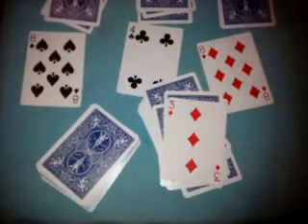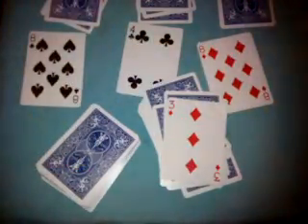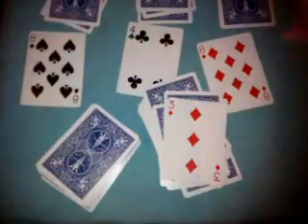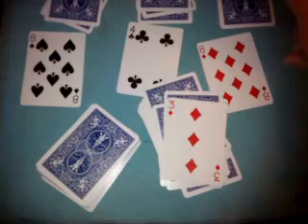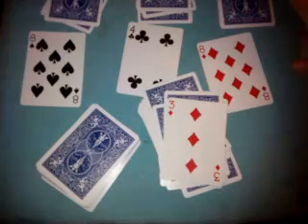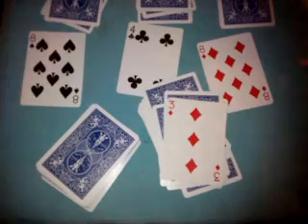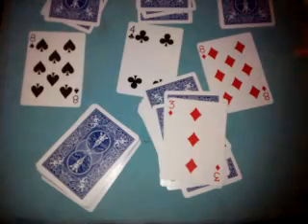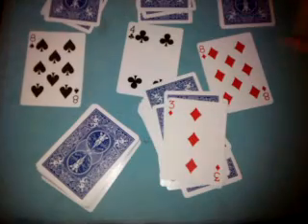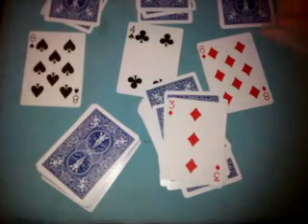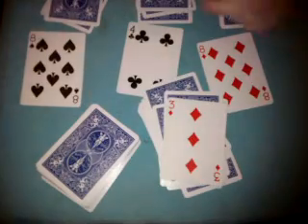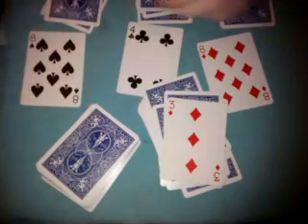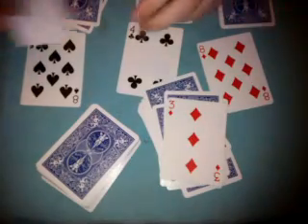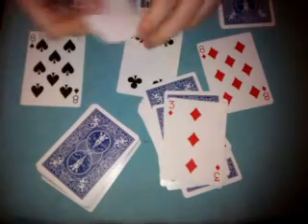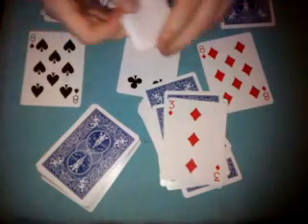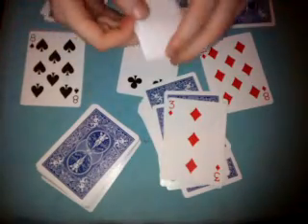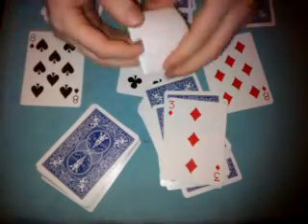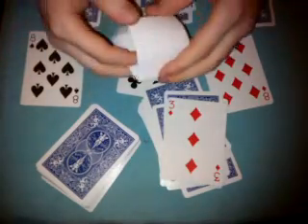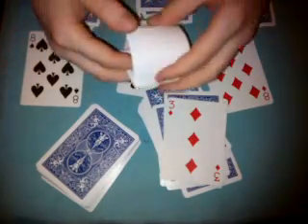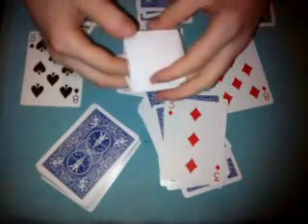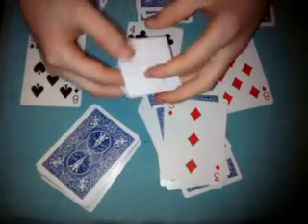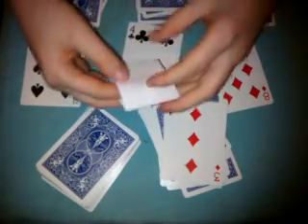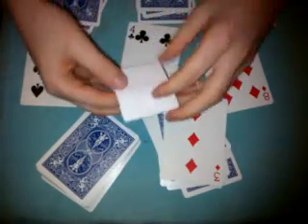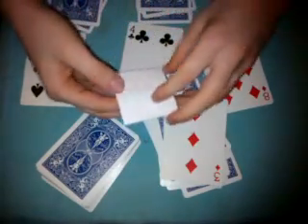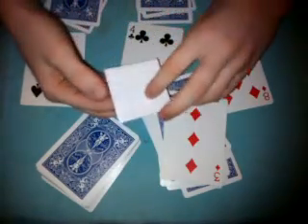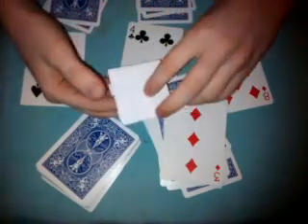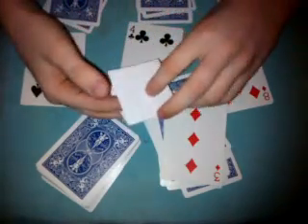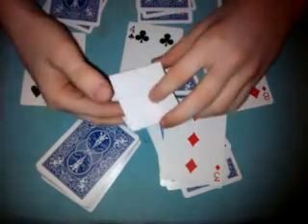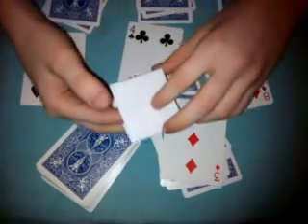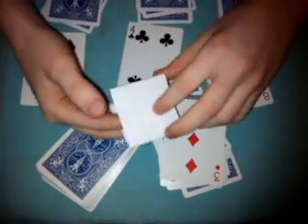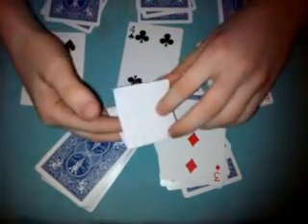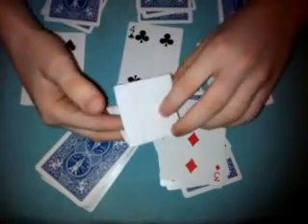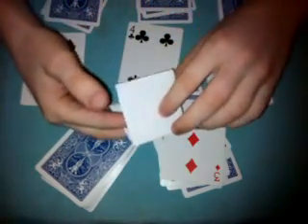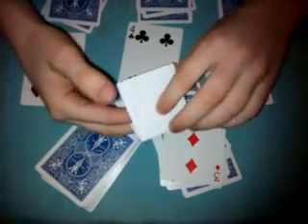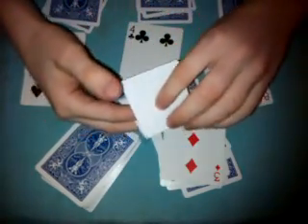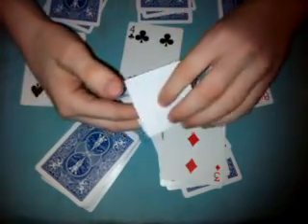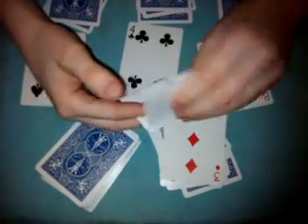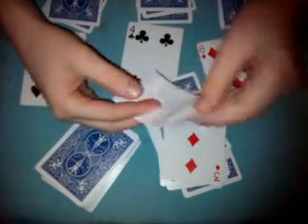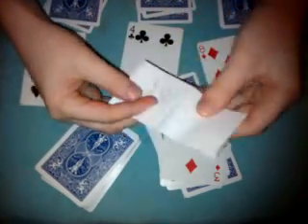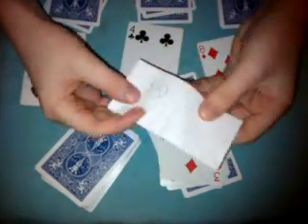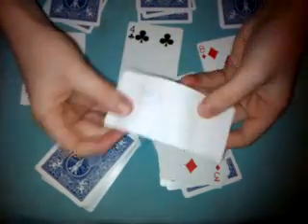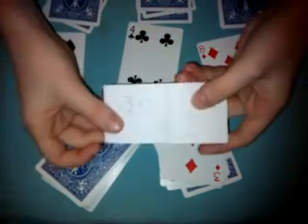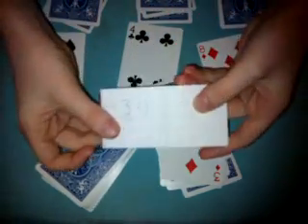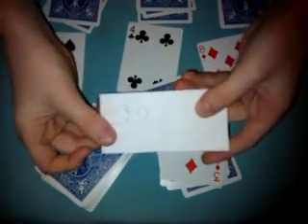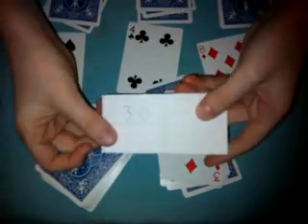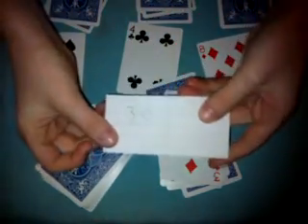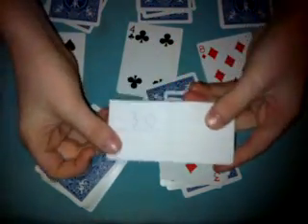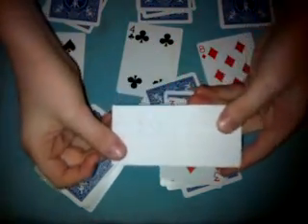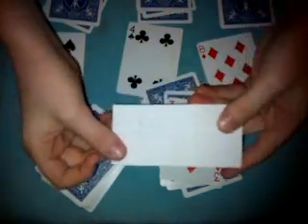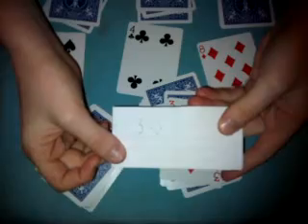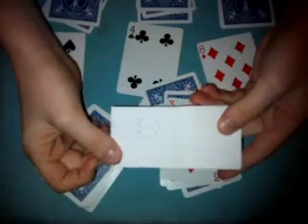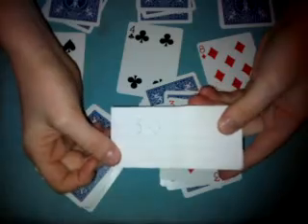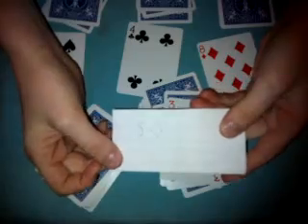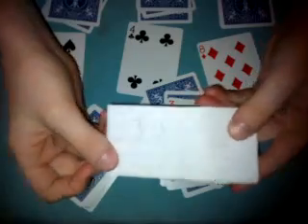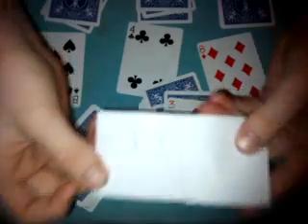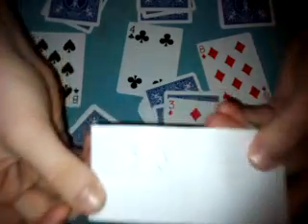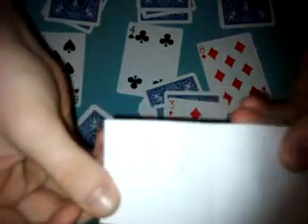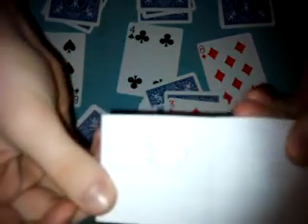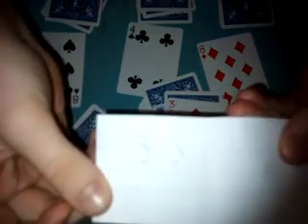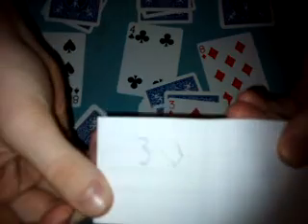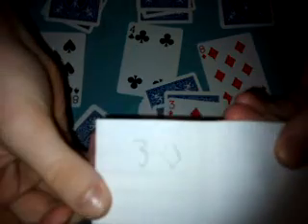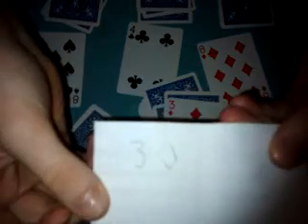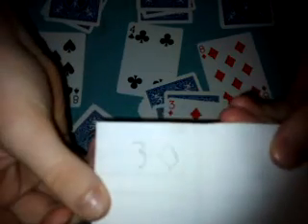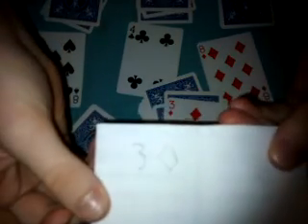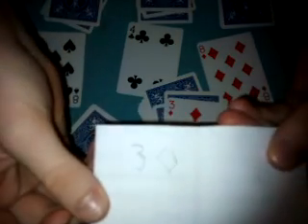And let's see what I wrote down in my prediction — in my prediction I wrote down 3 of diamonds.